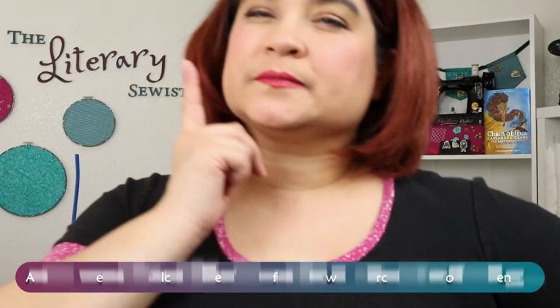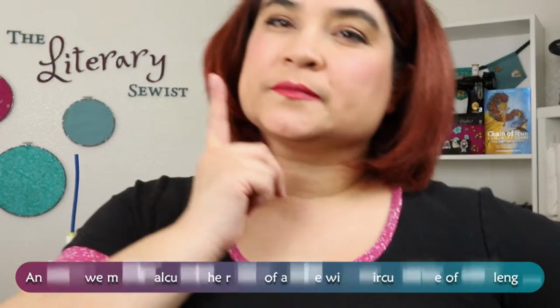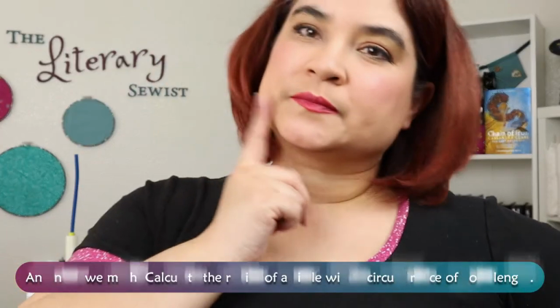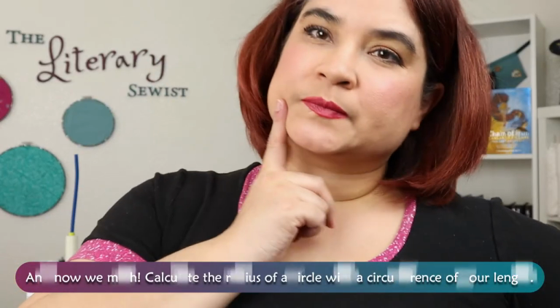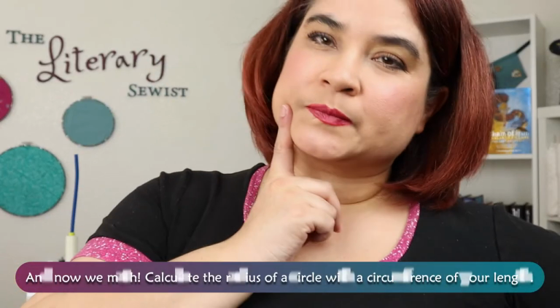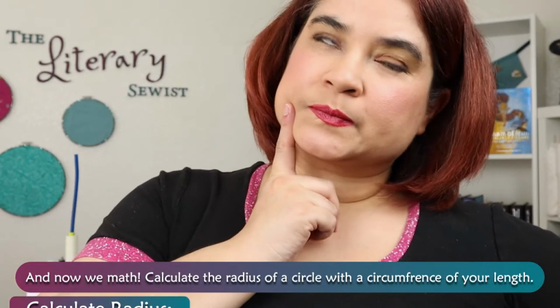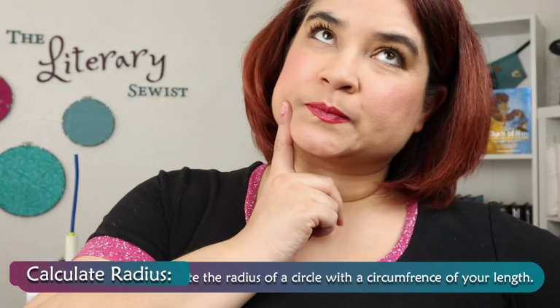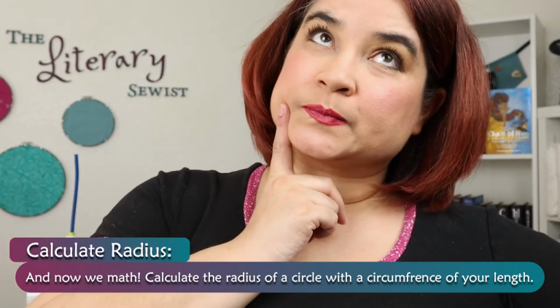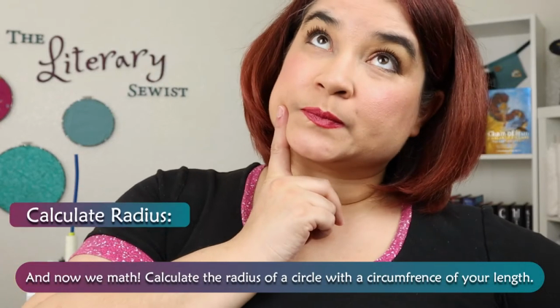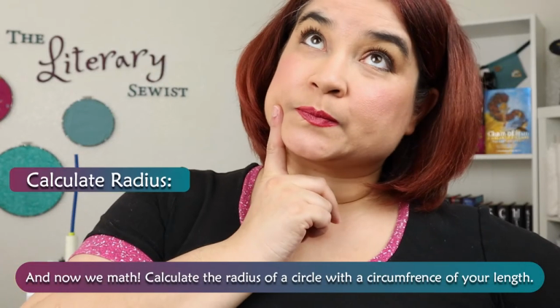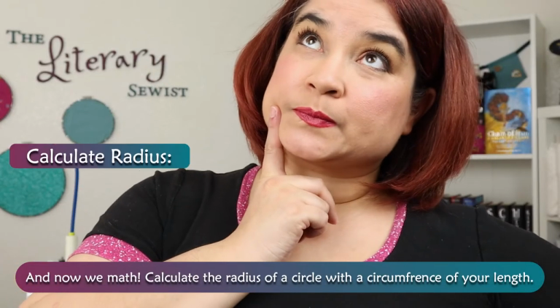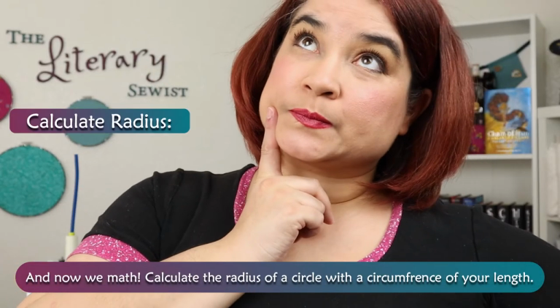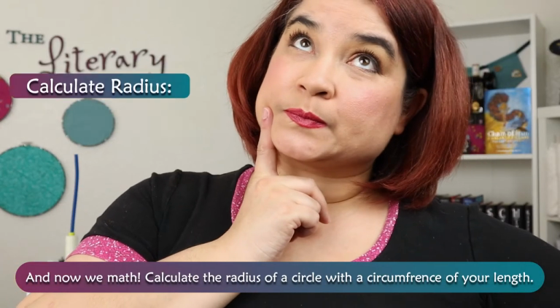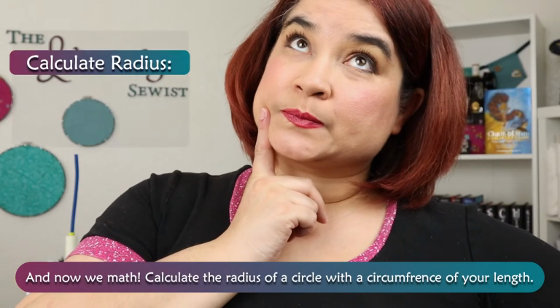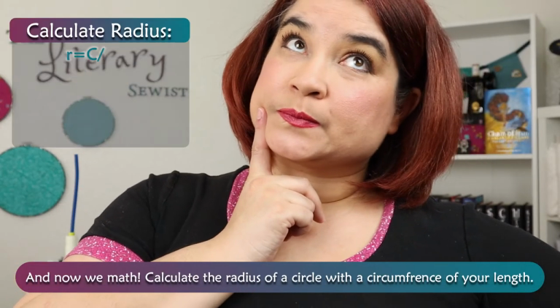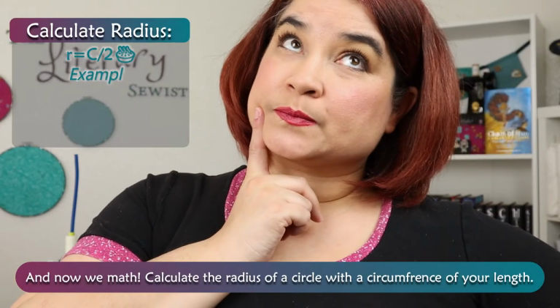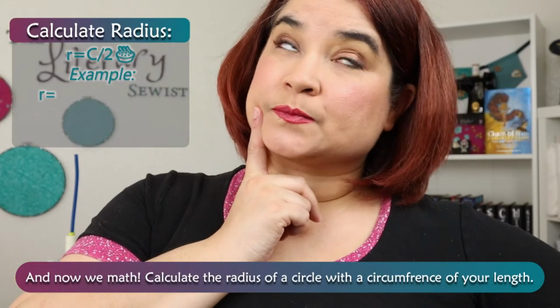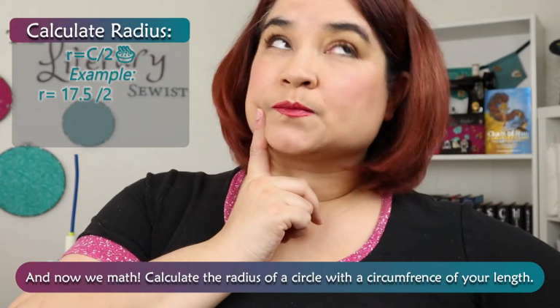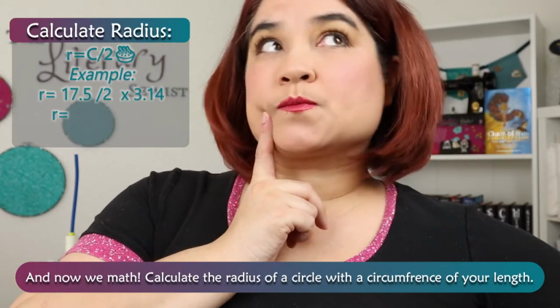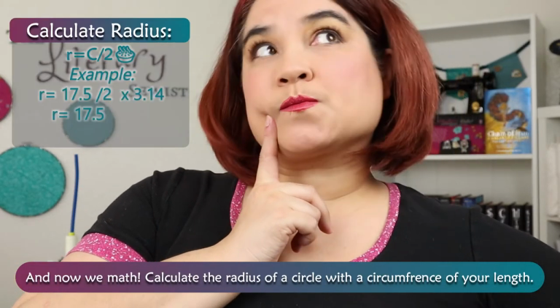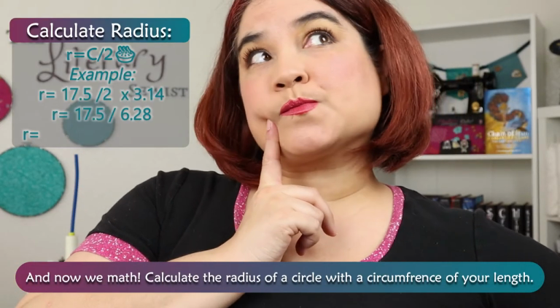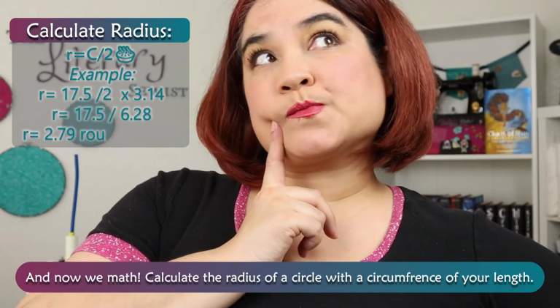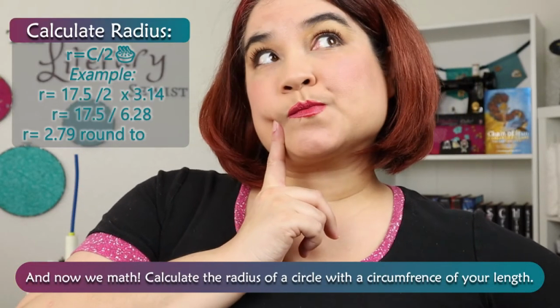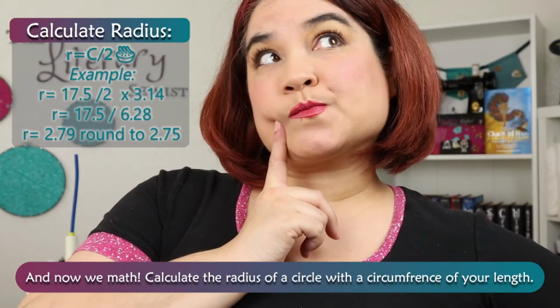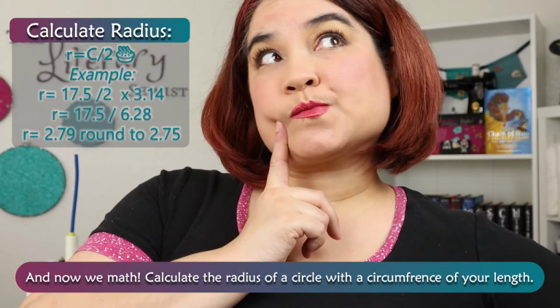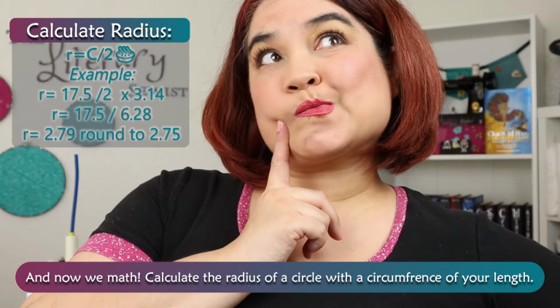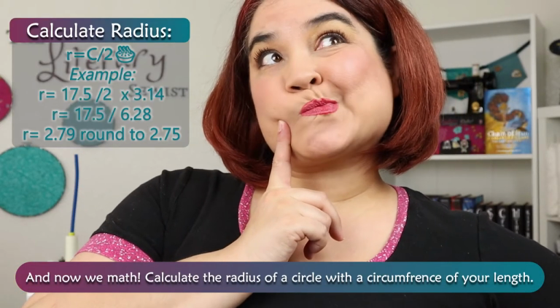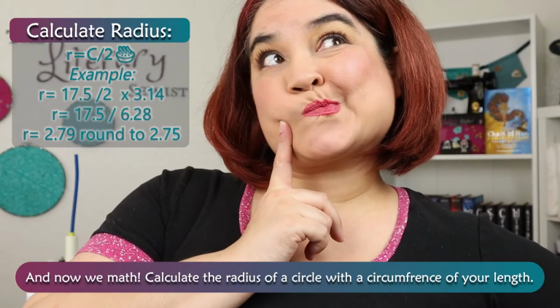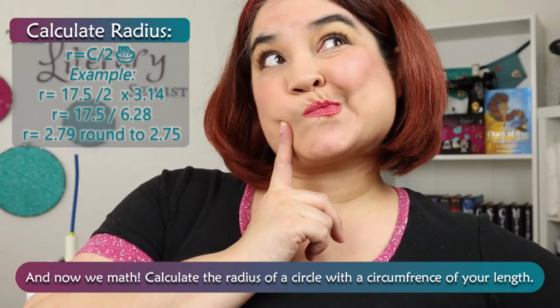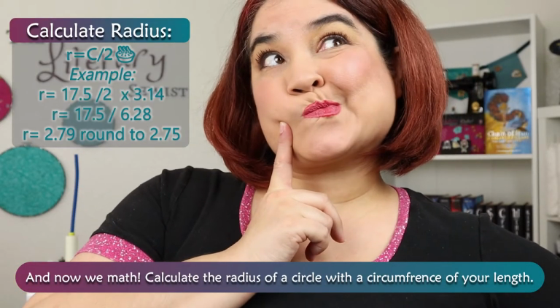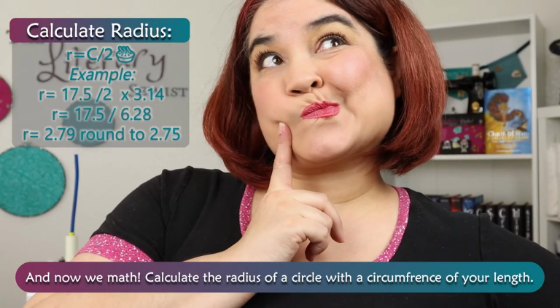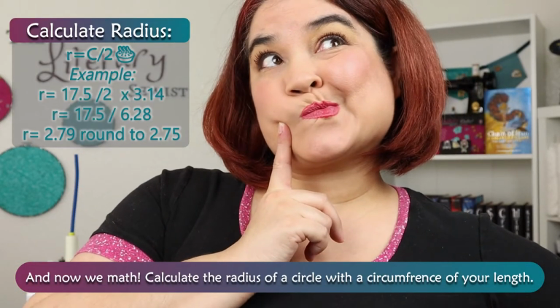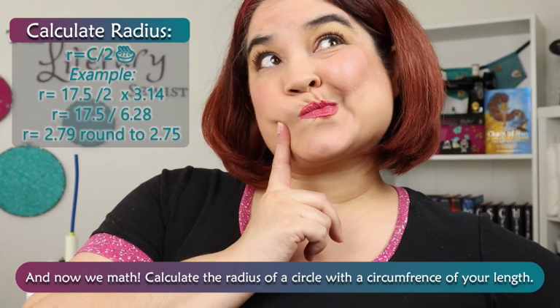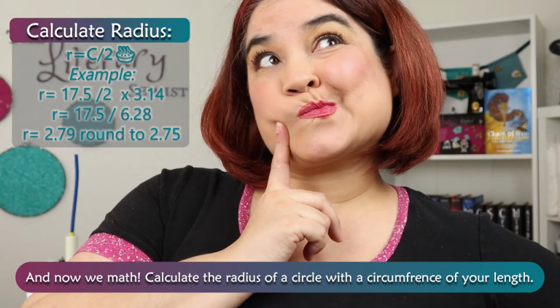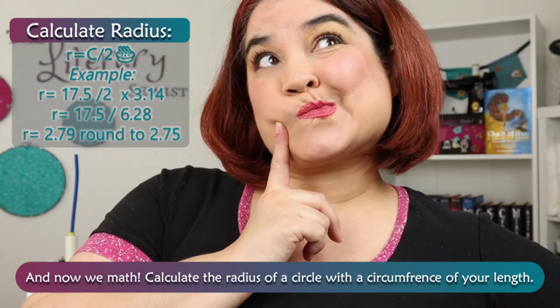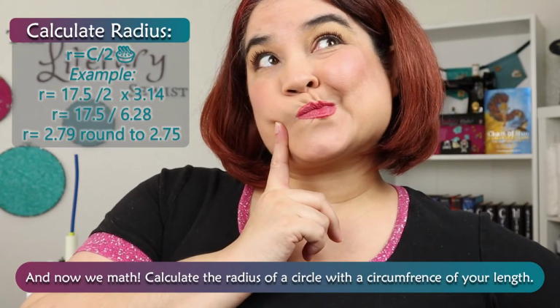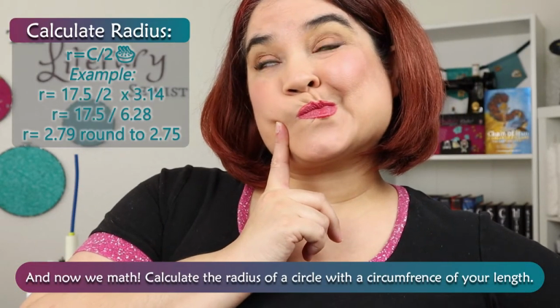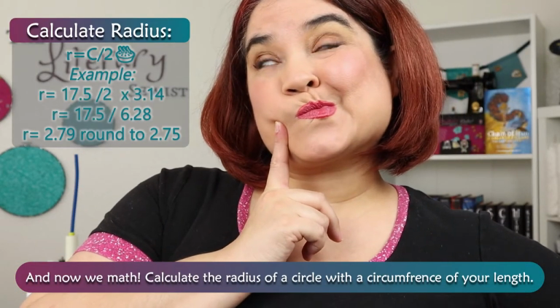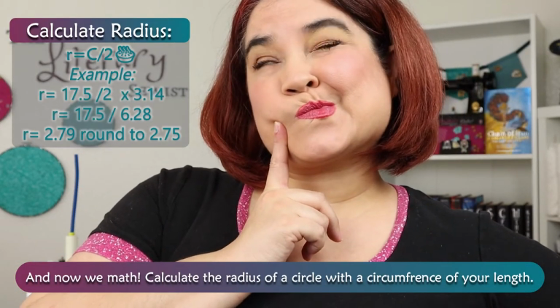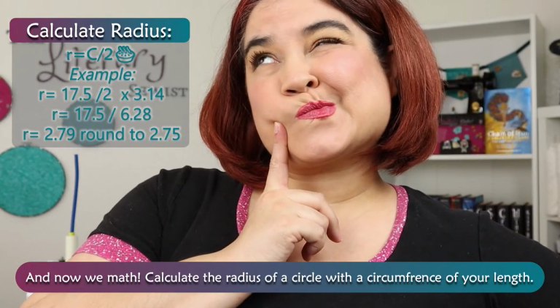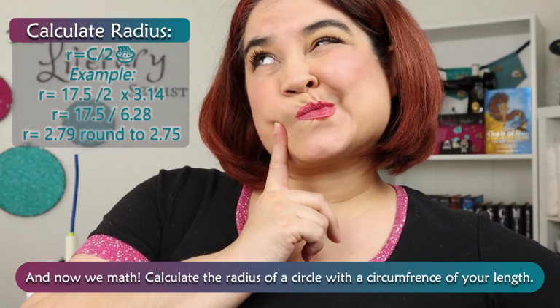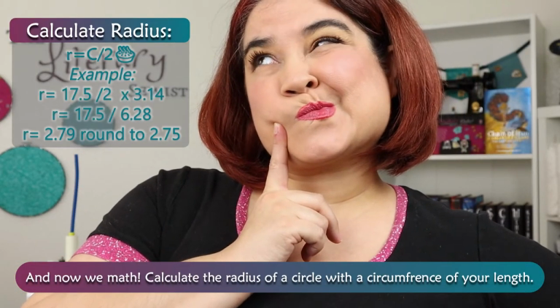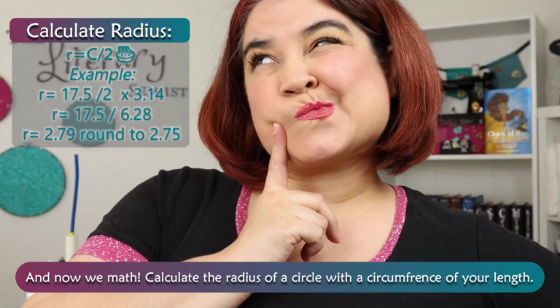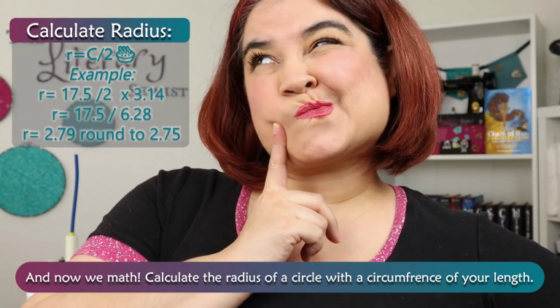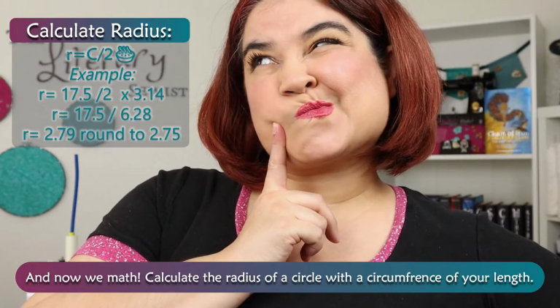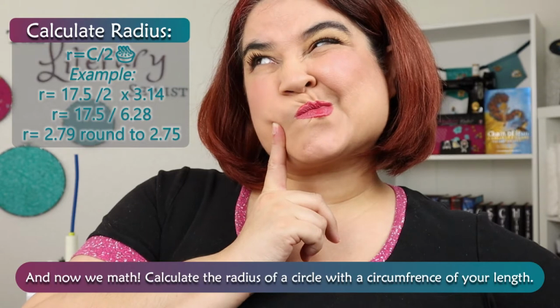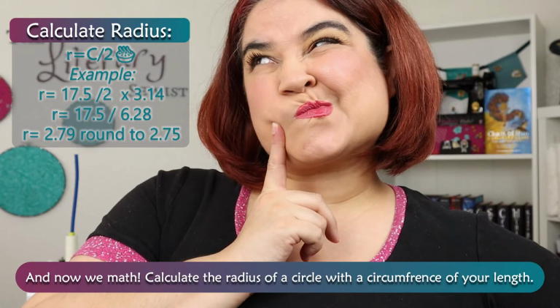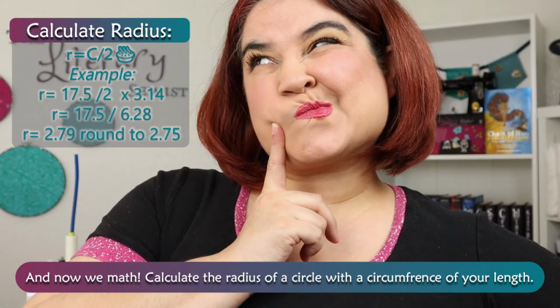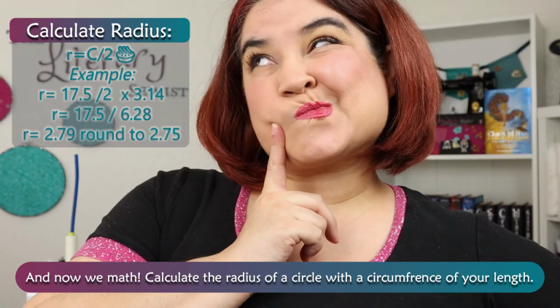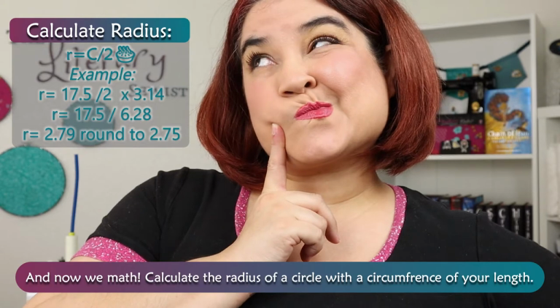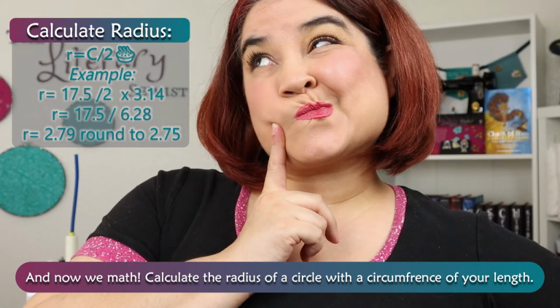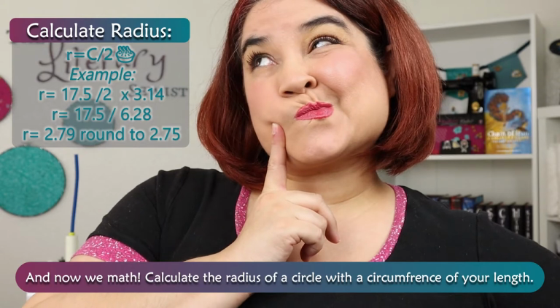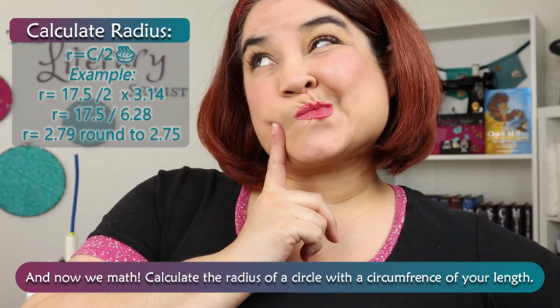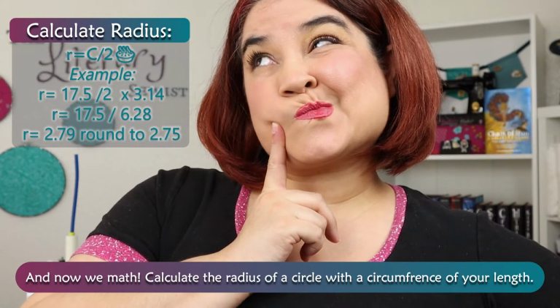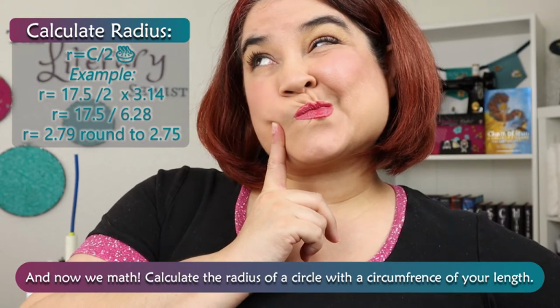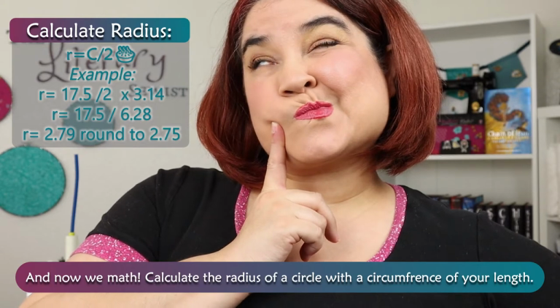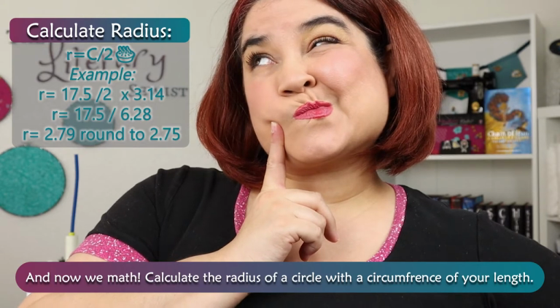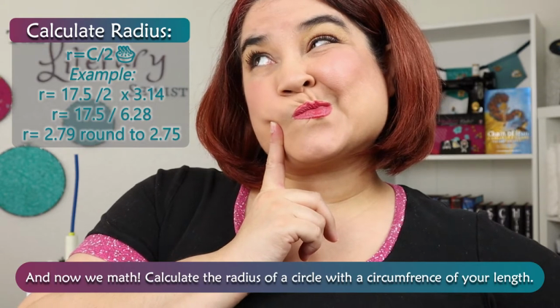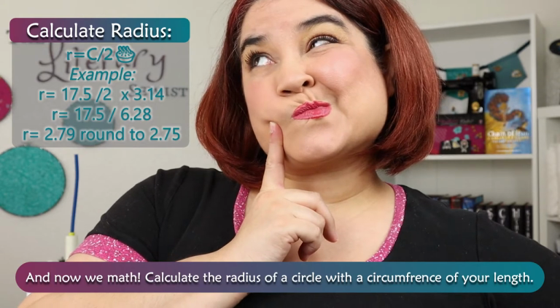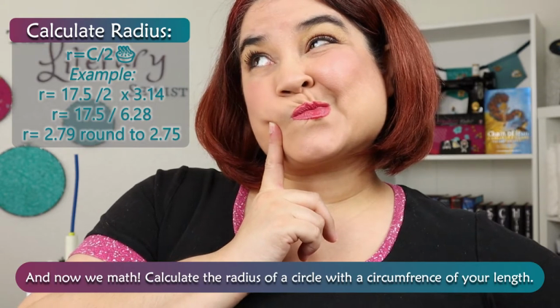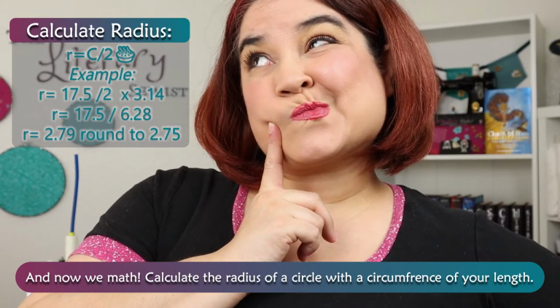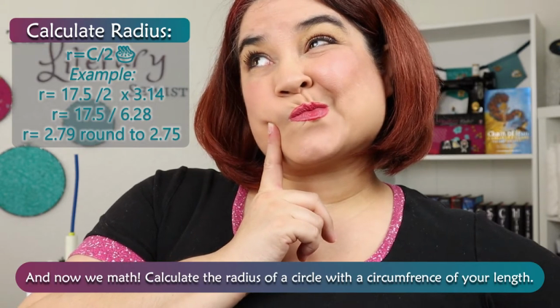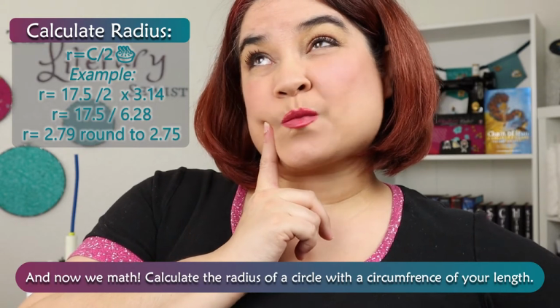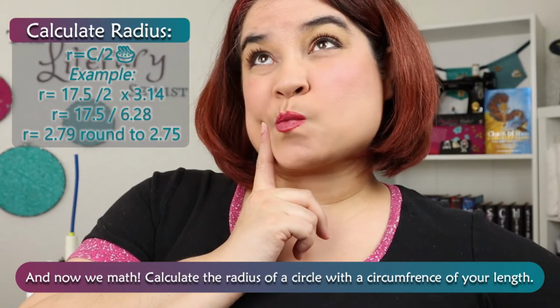And now we math. Calculate the radius of the circle with a circumference for your length. That's radius equals circumference divided by 2 pi.